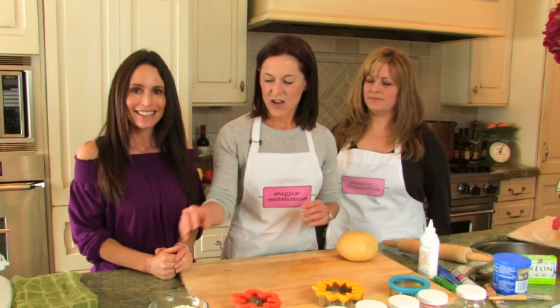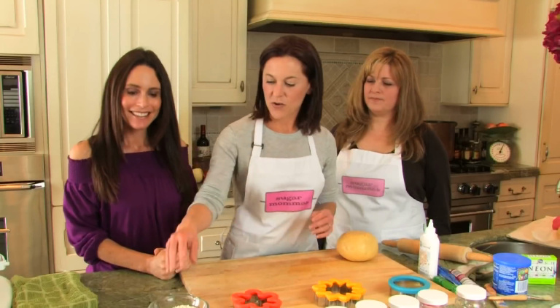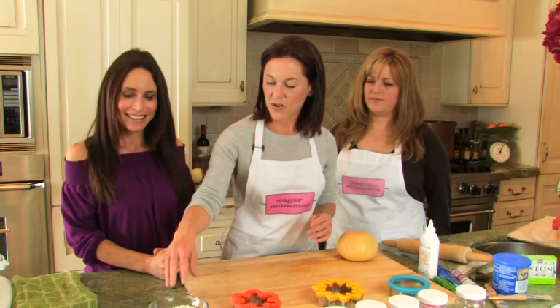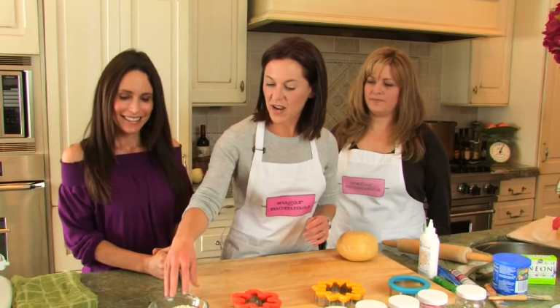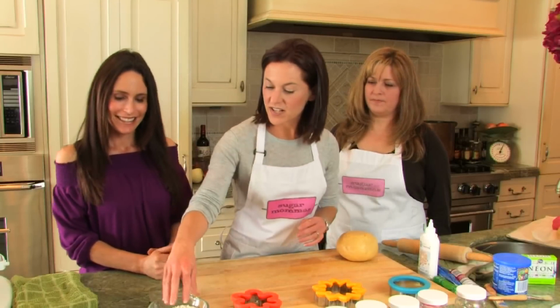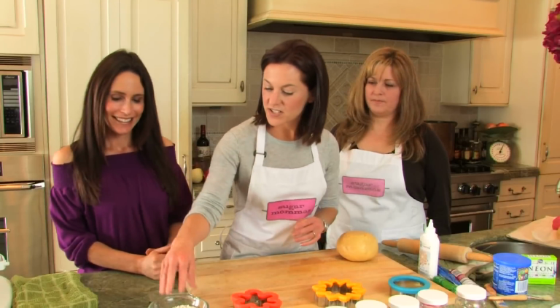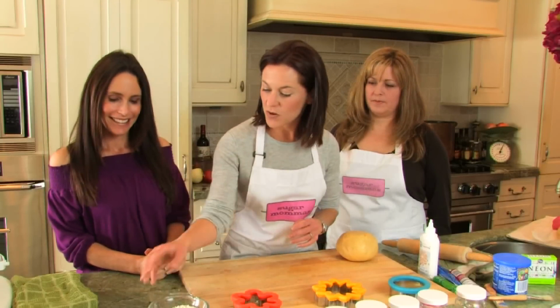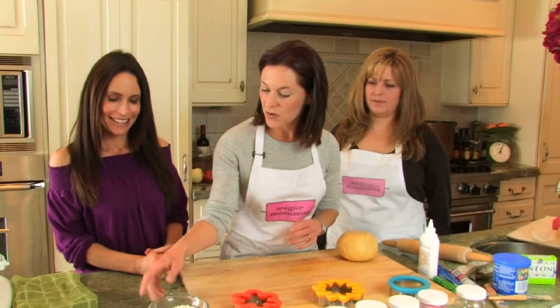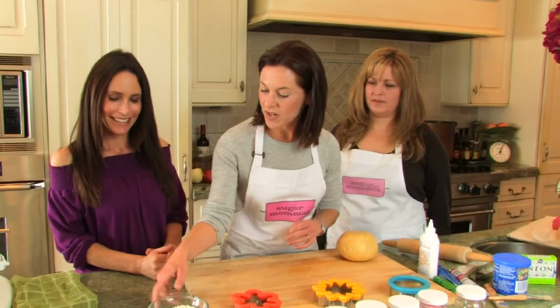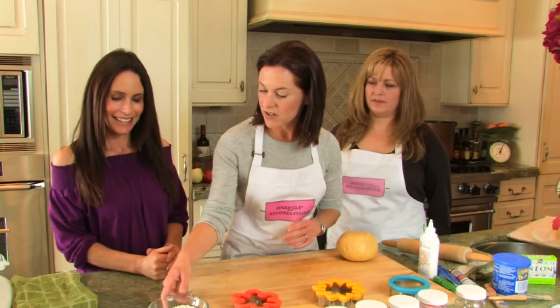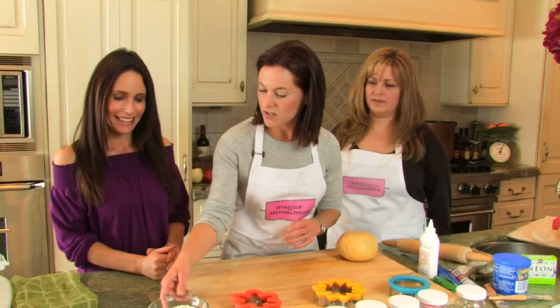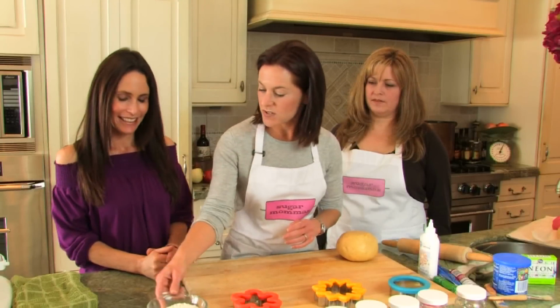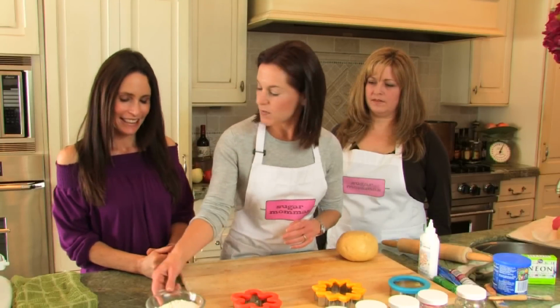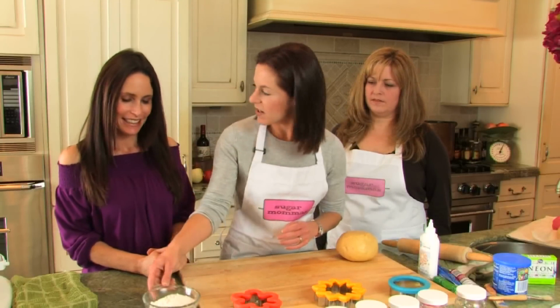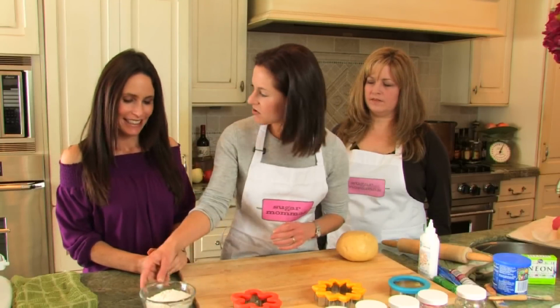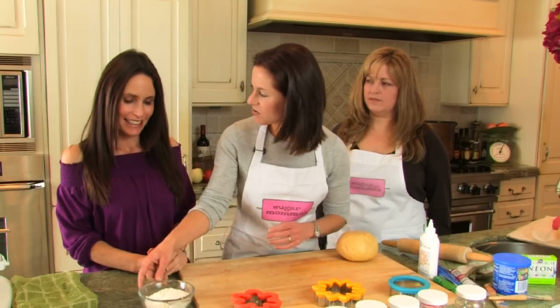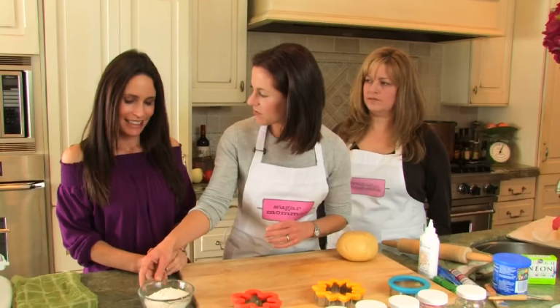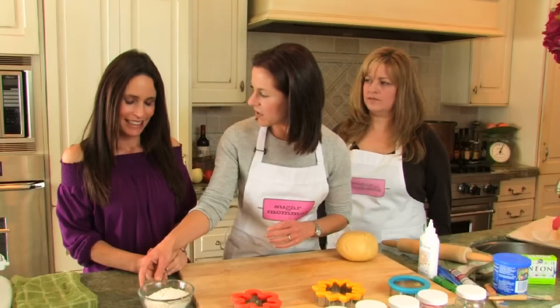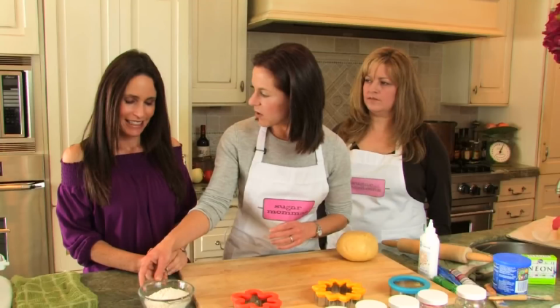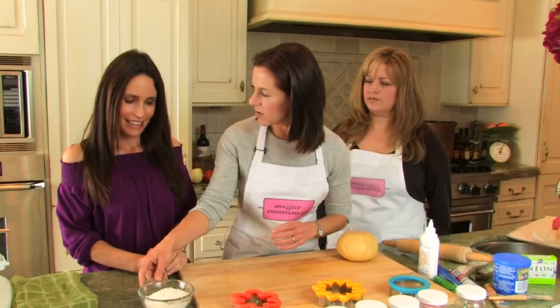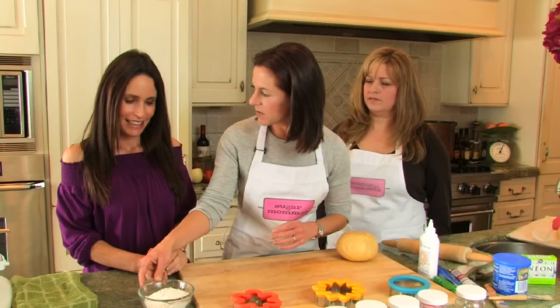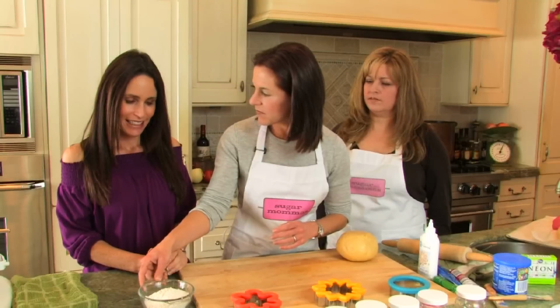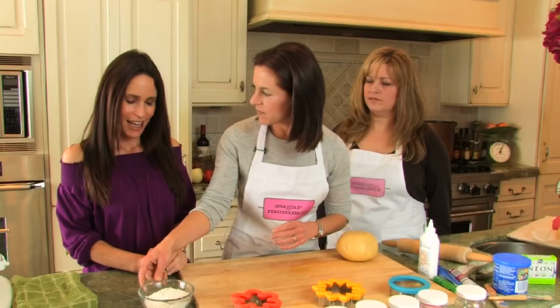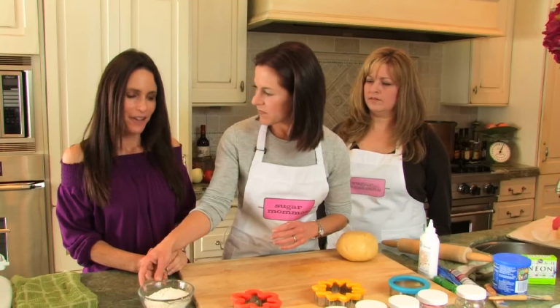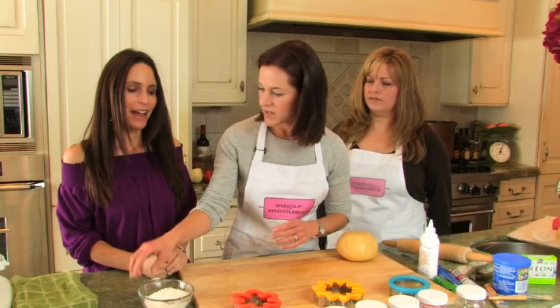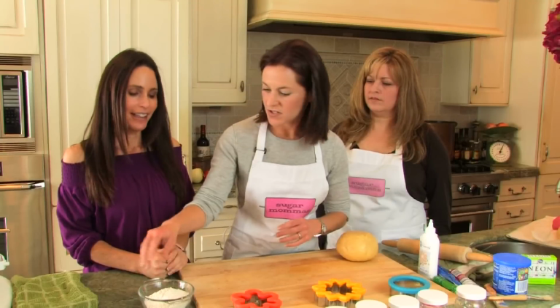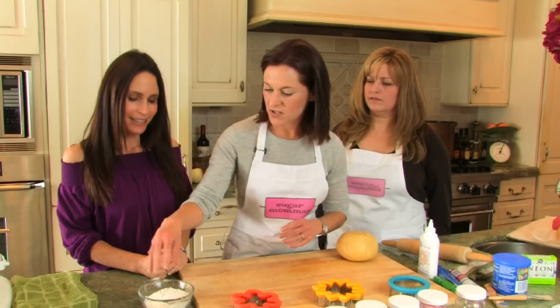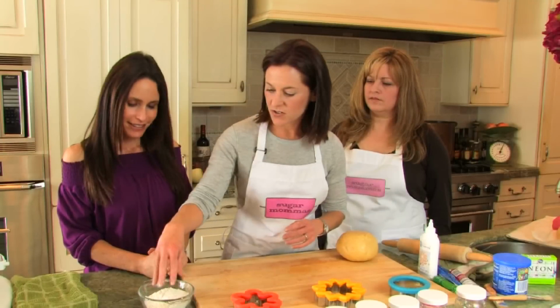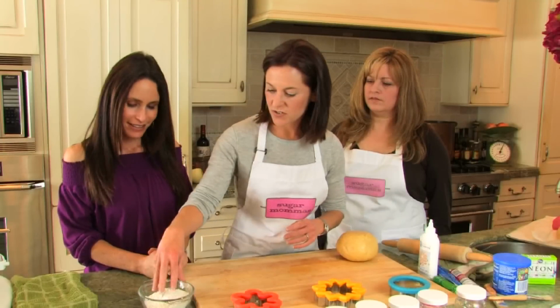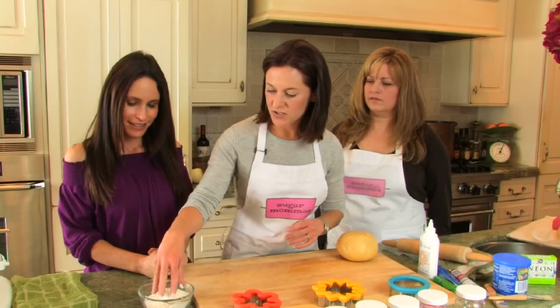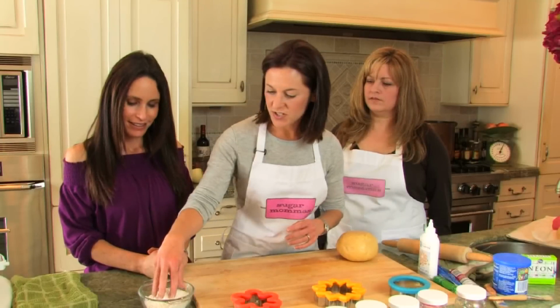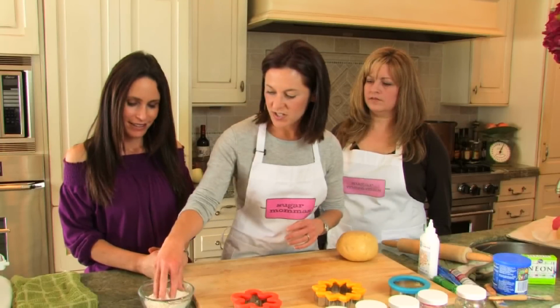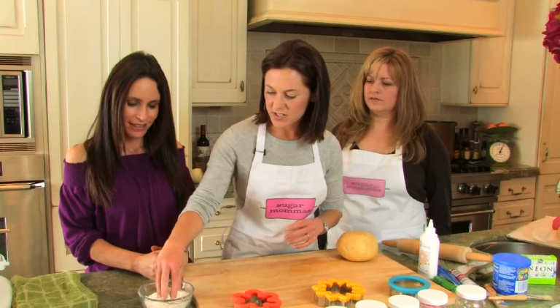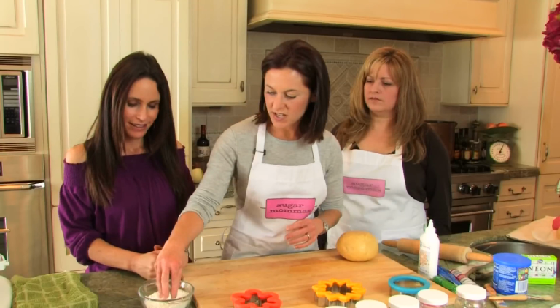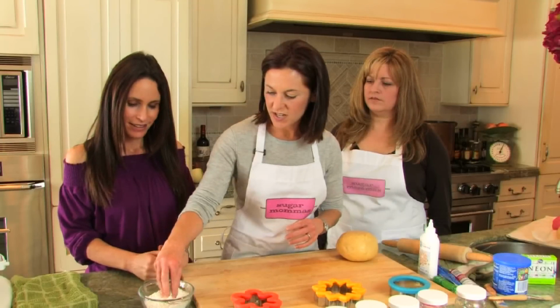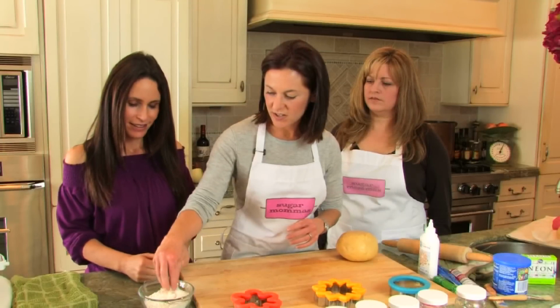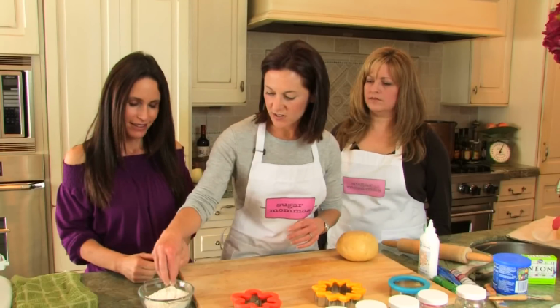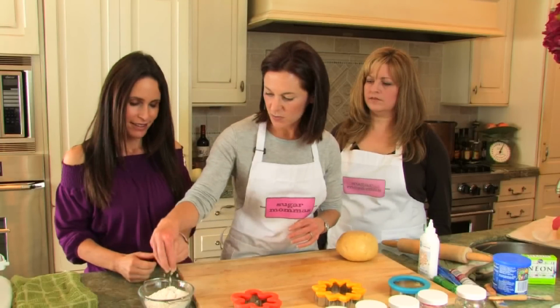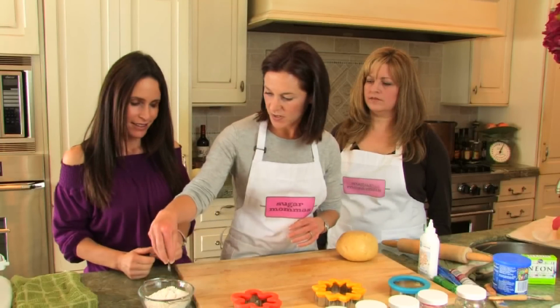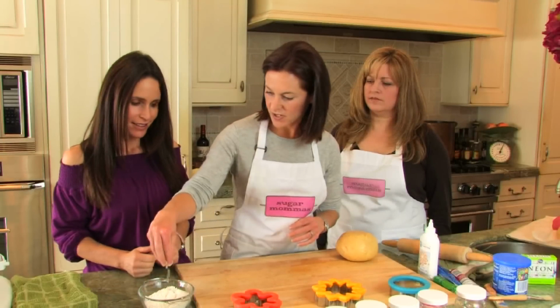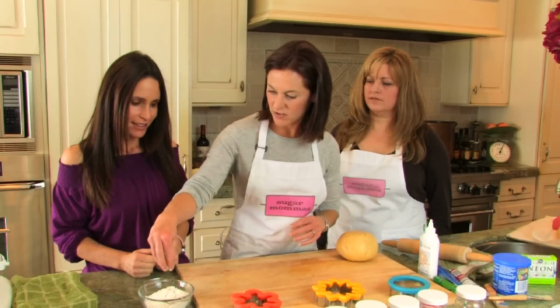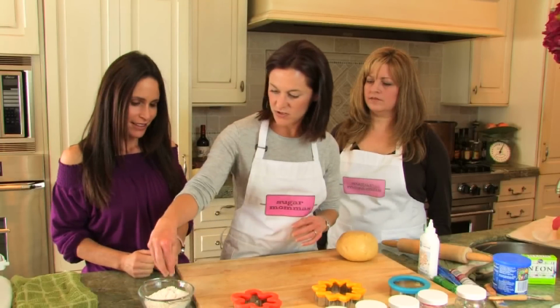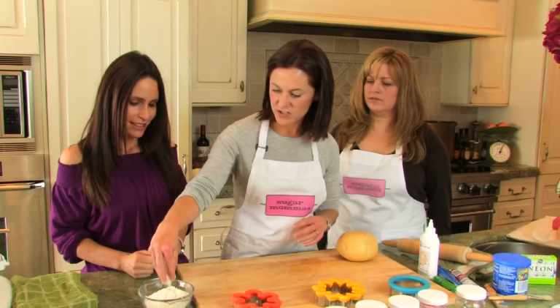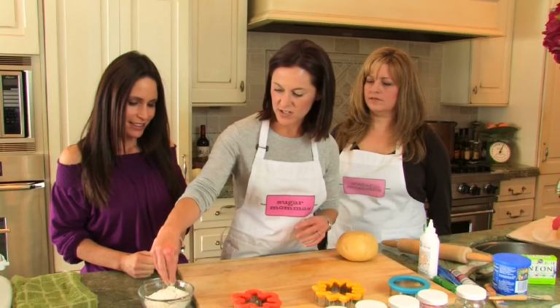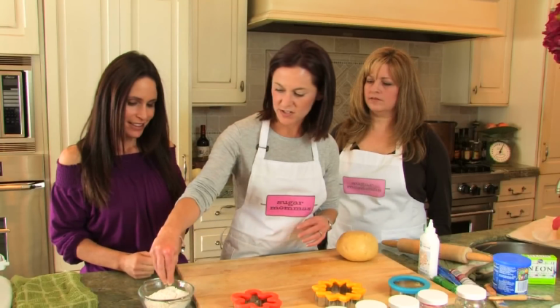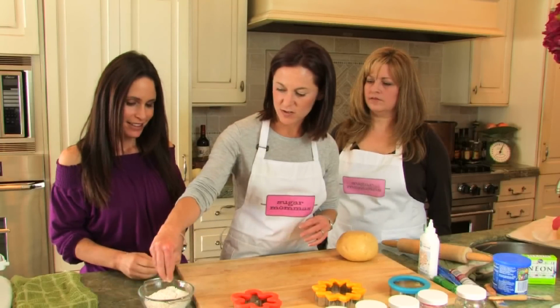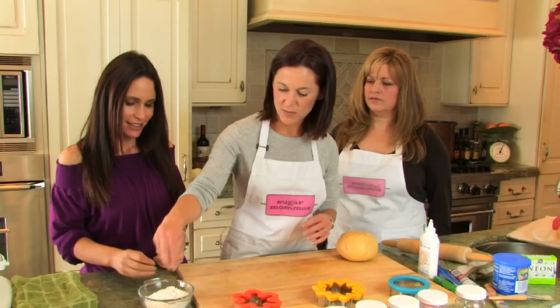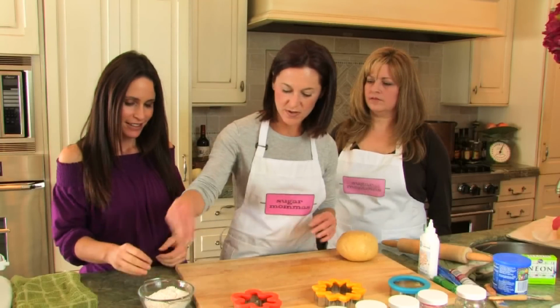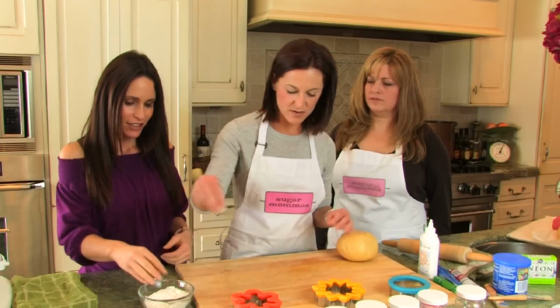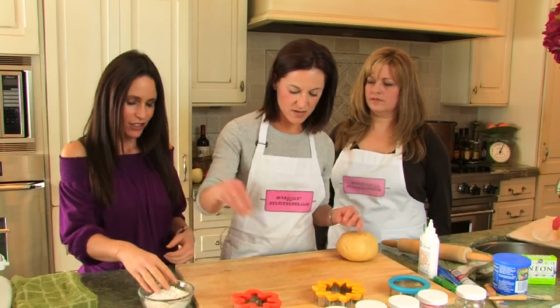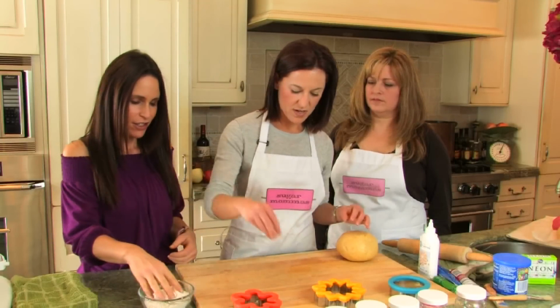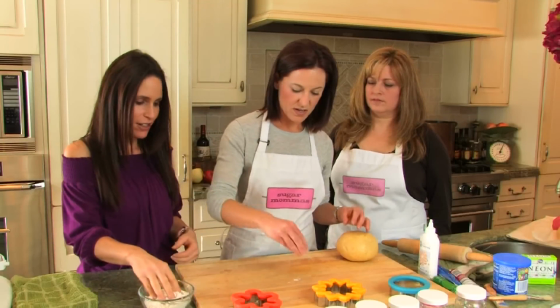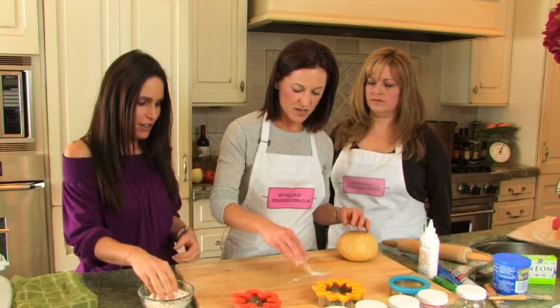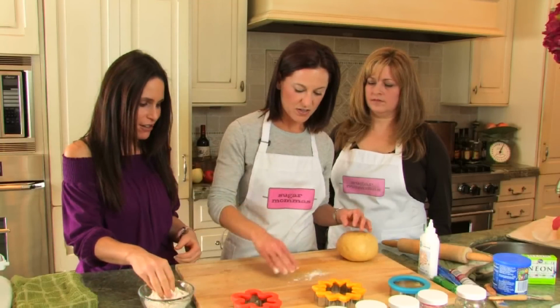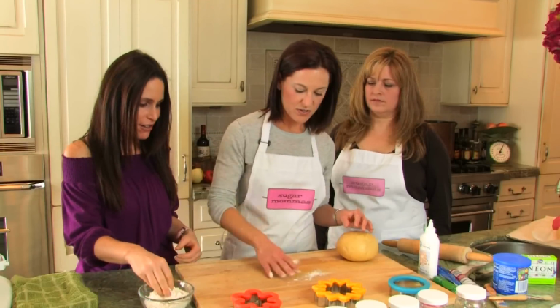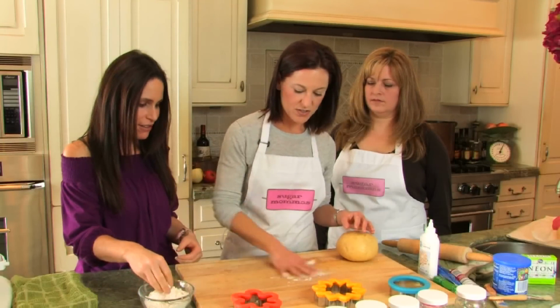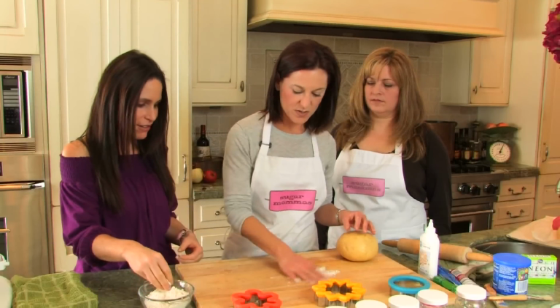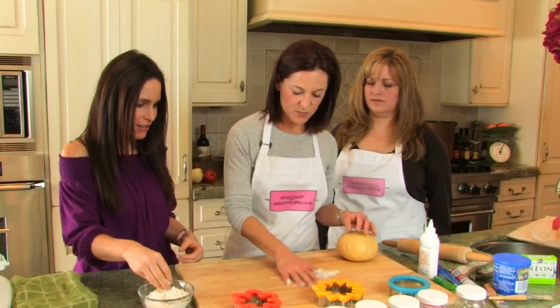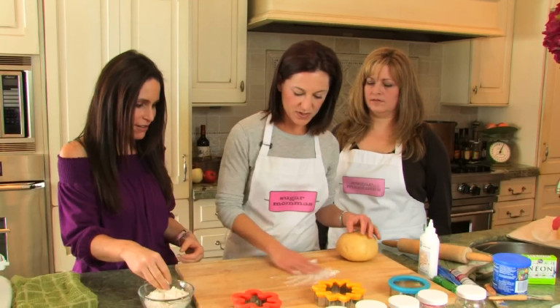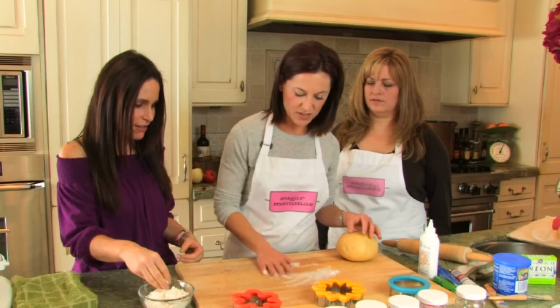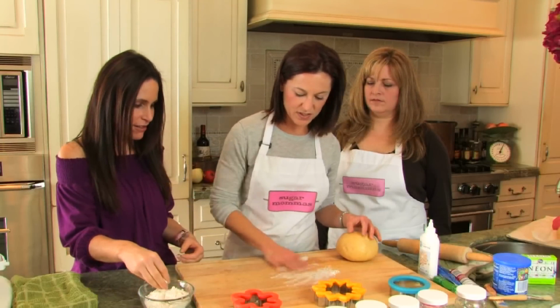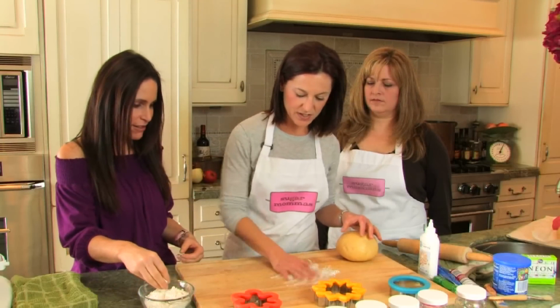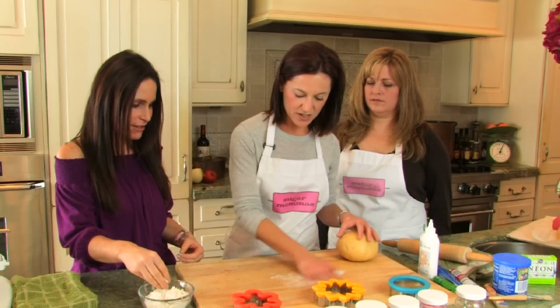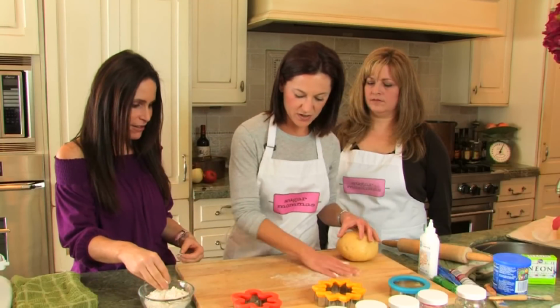Okay, so here's some extra flour. So you're just gonna take a little bit — can you just take a little bit? Sure. And just sprinkle it here.